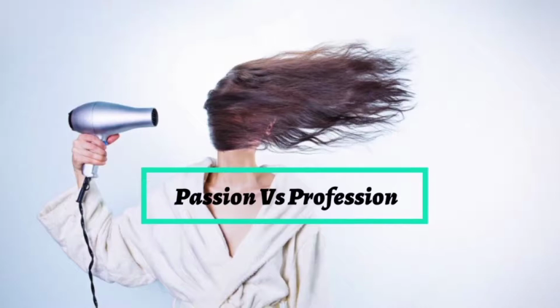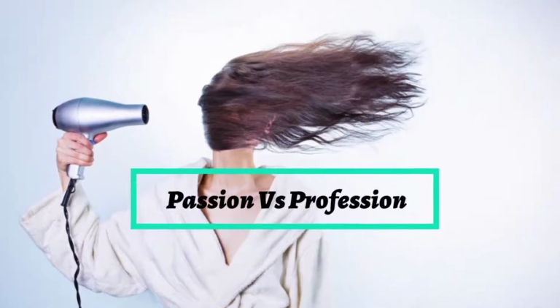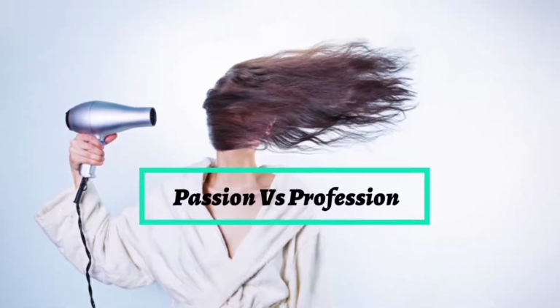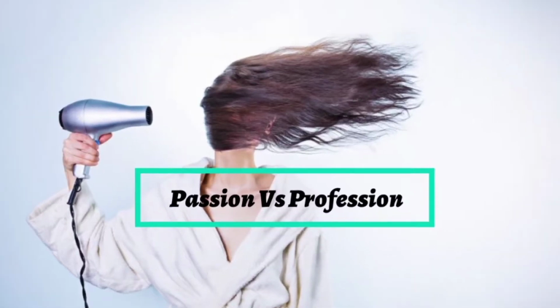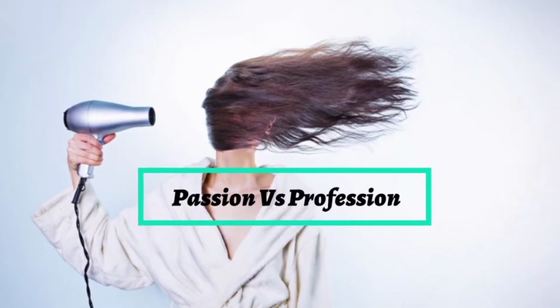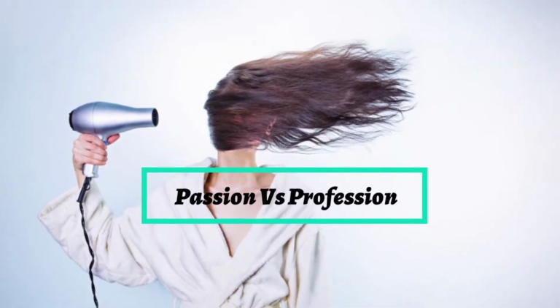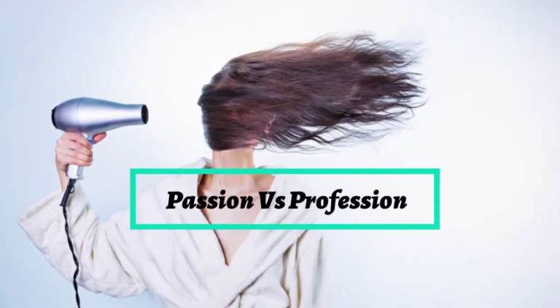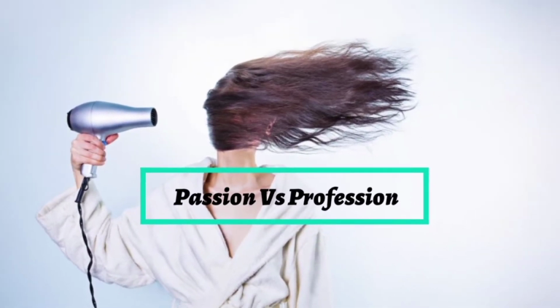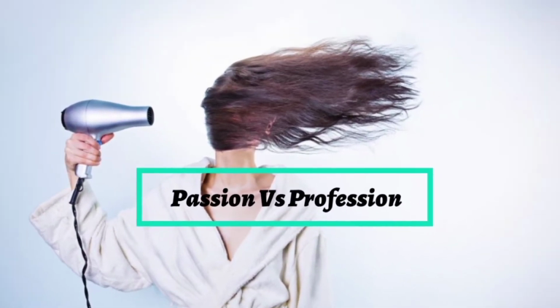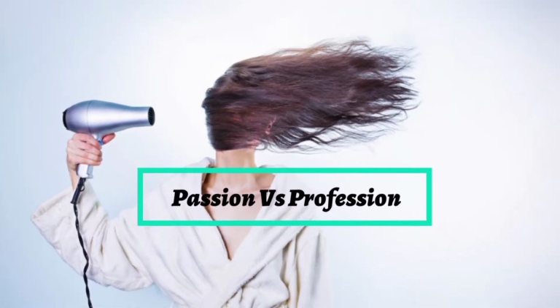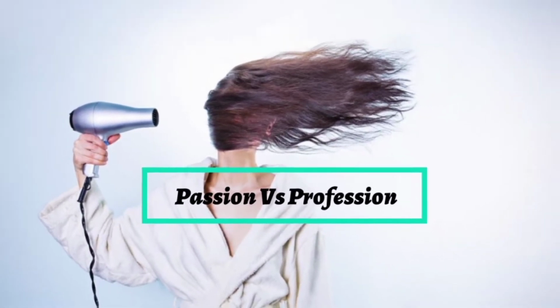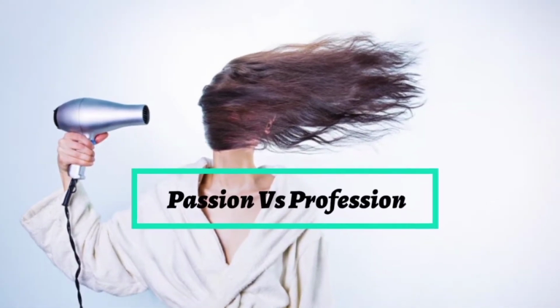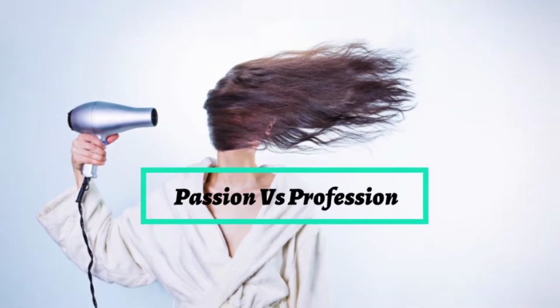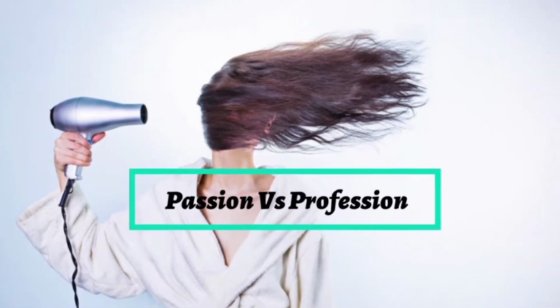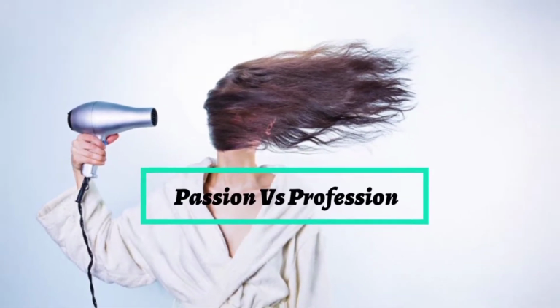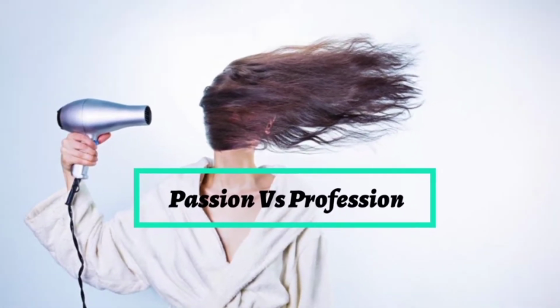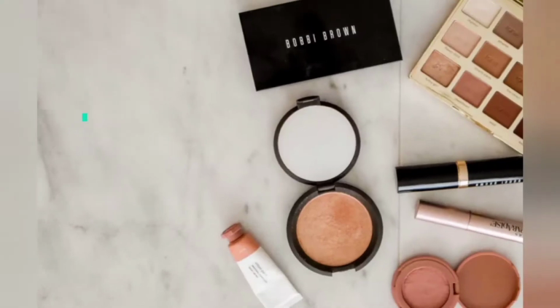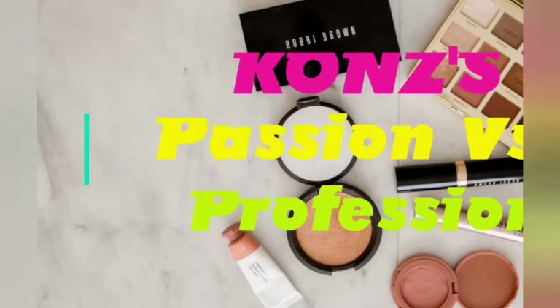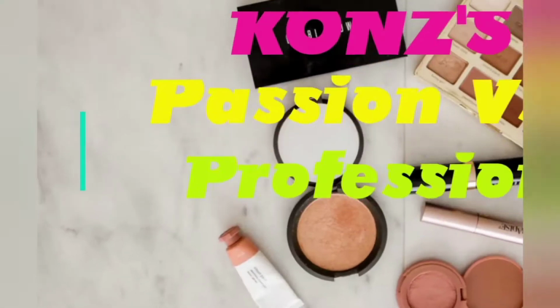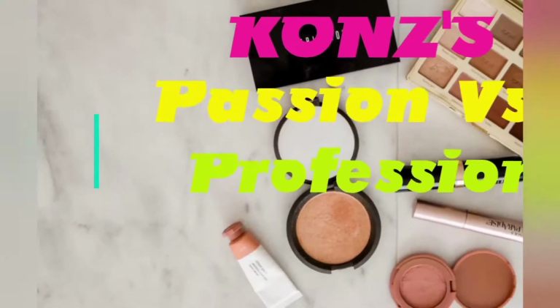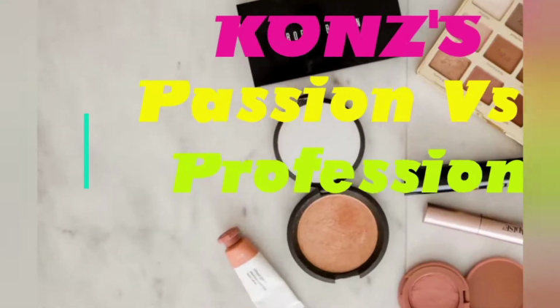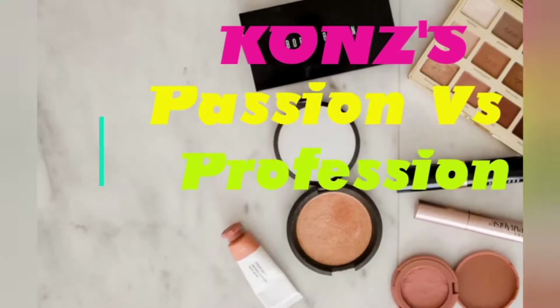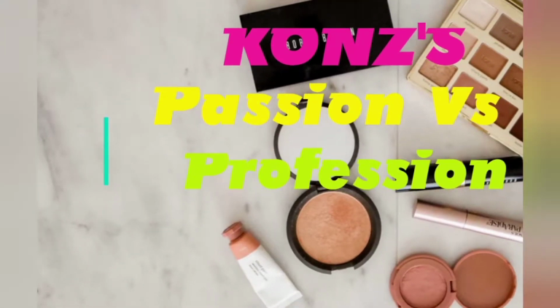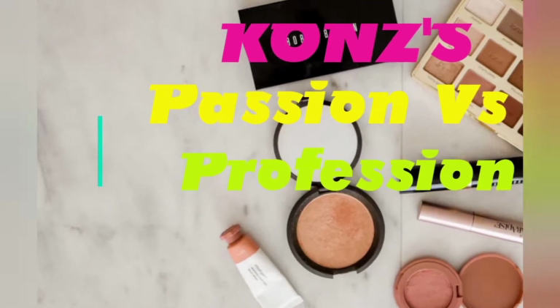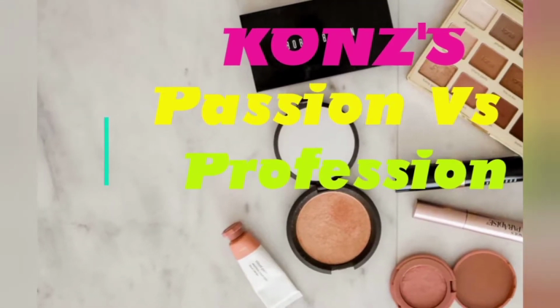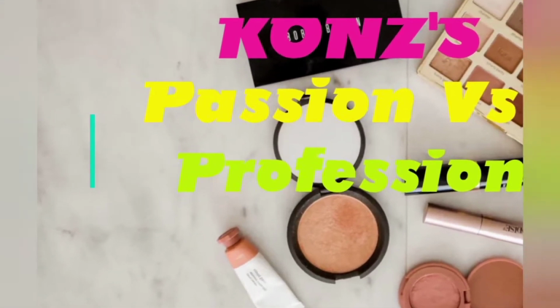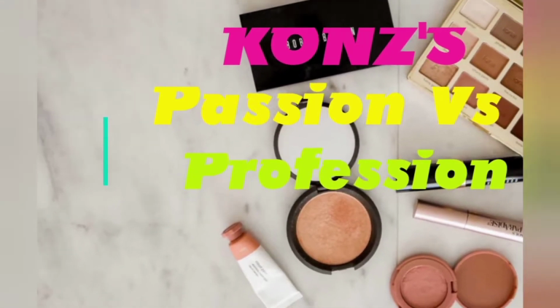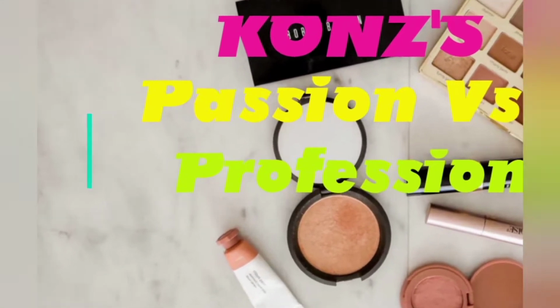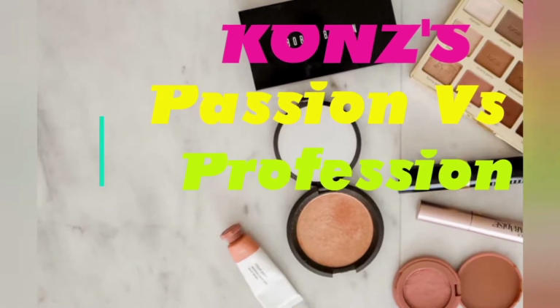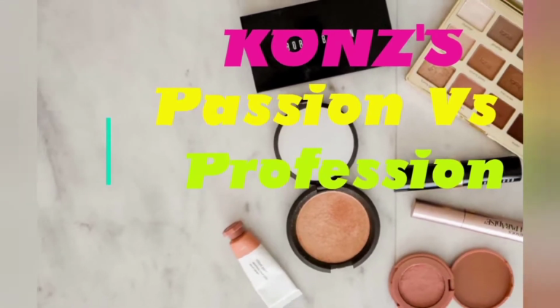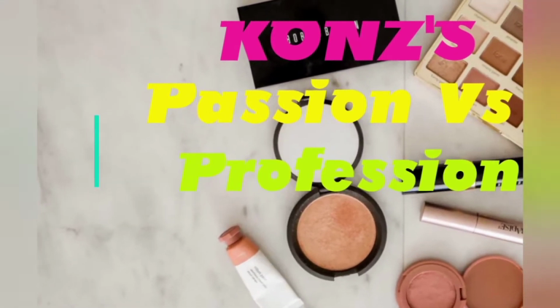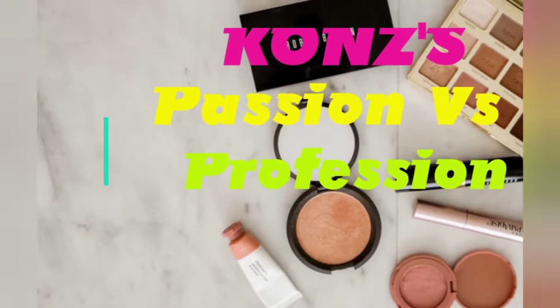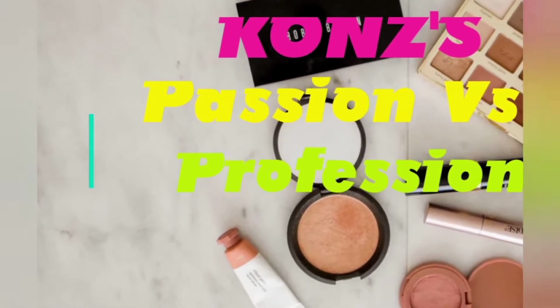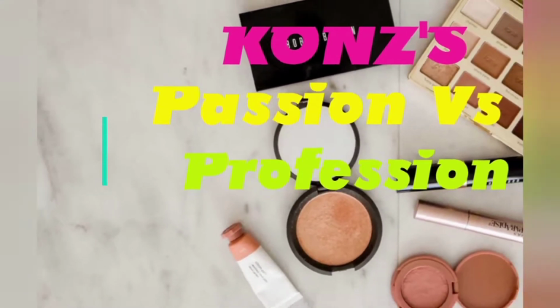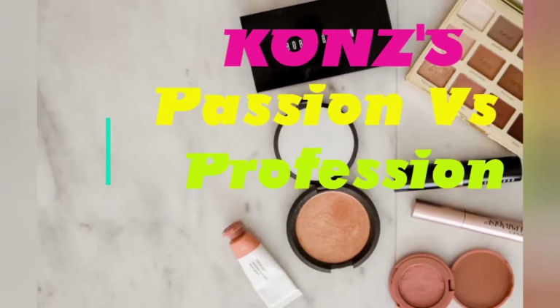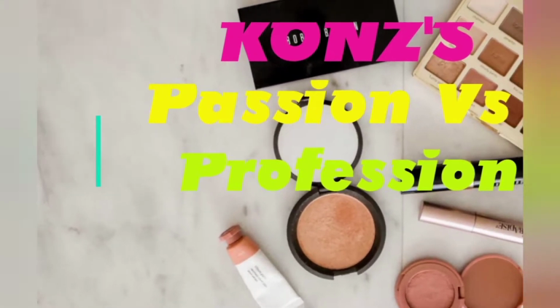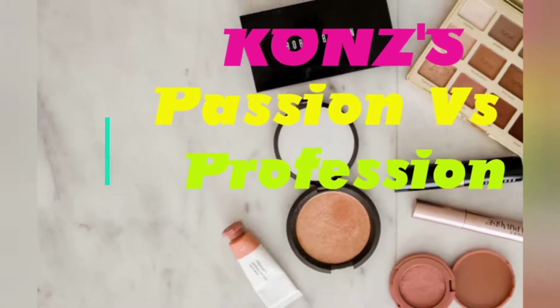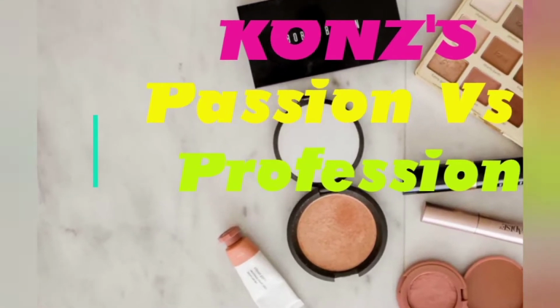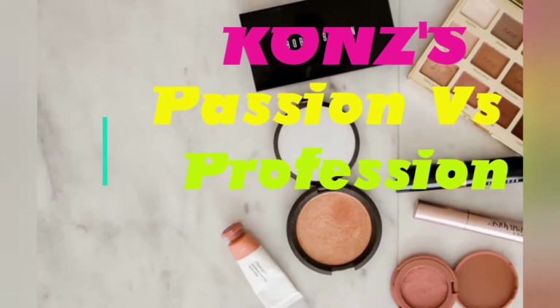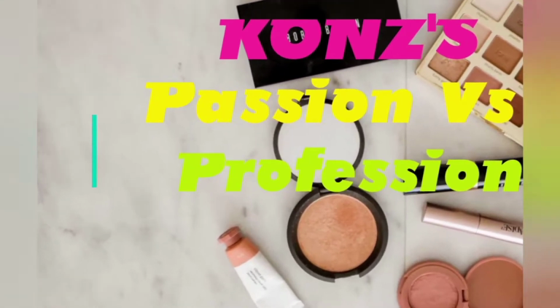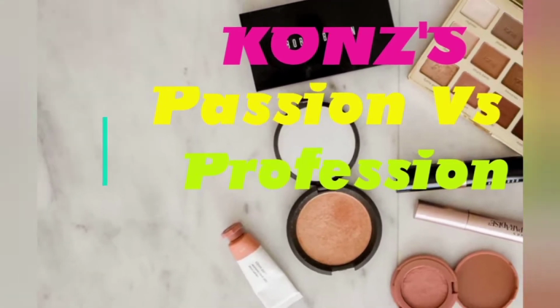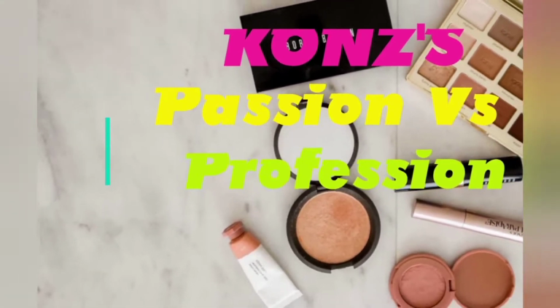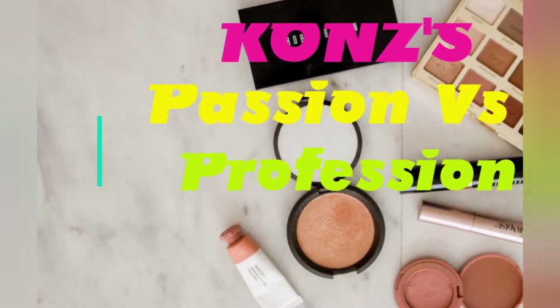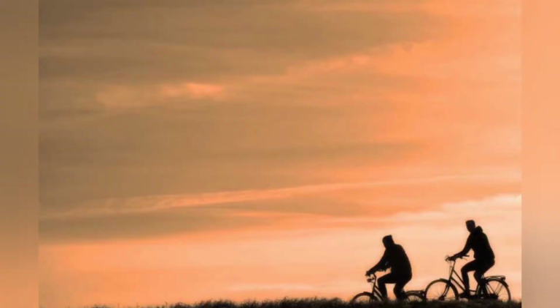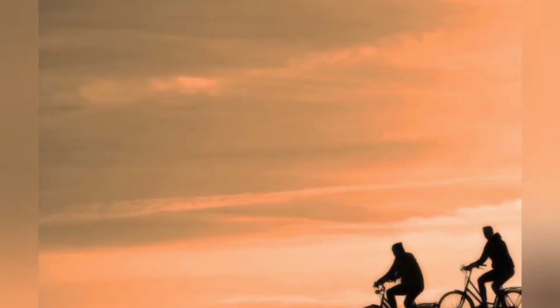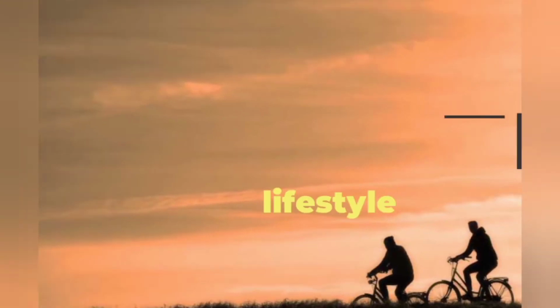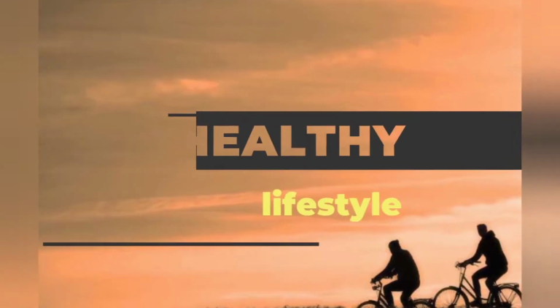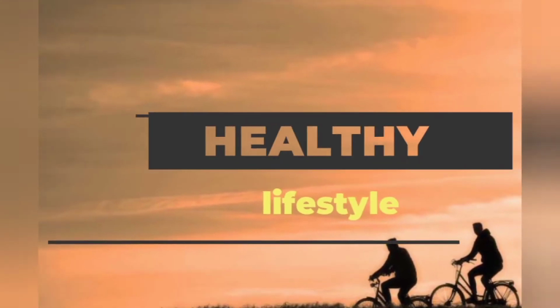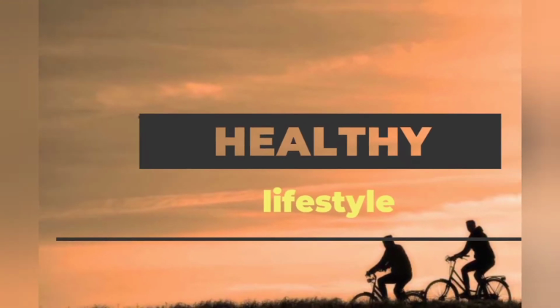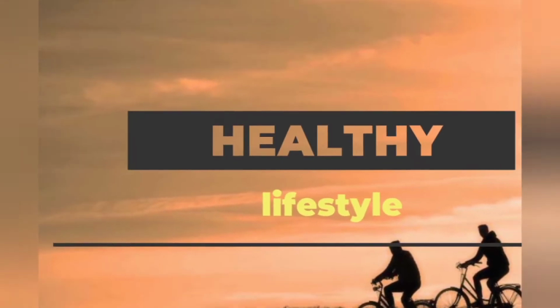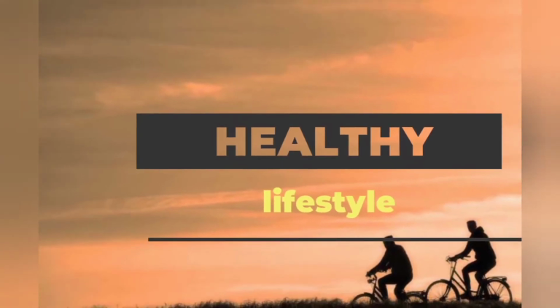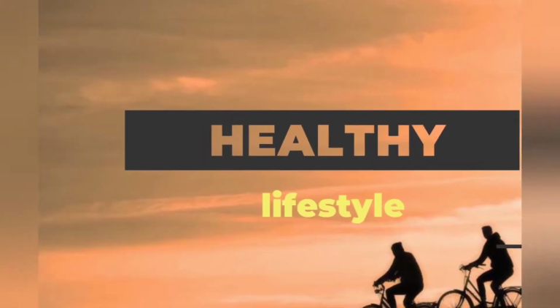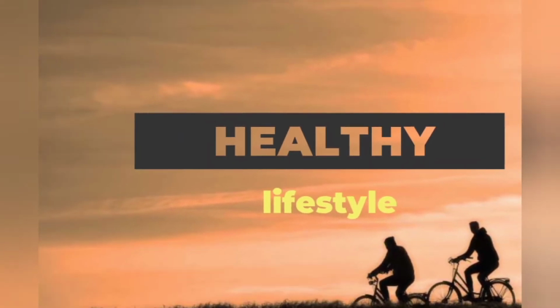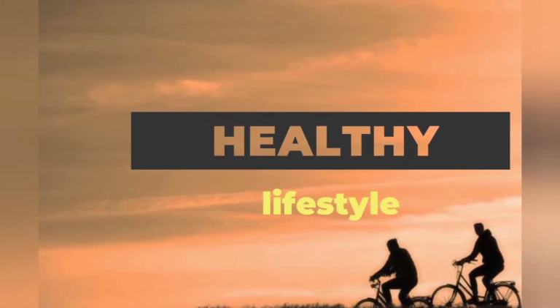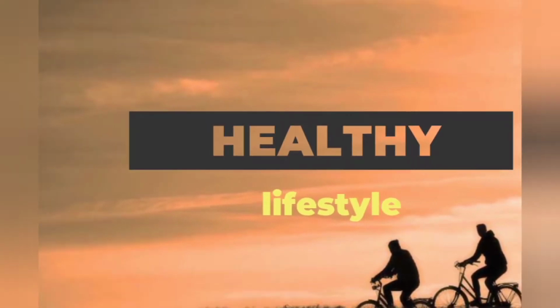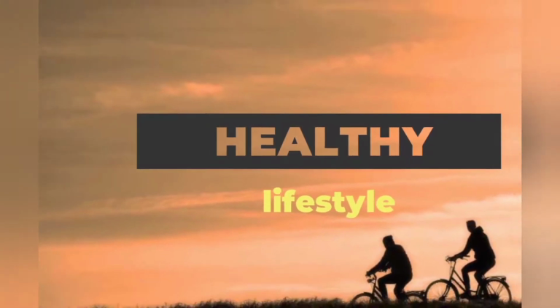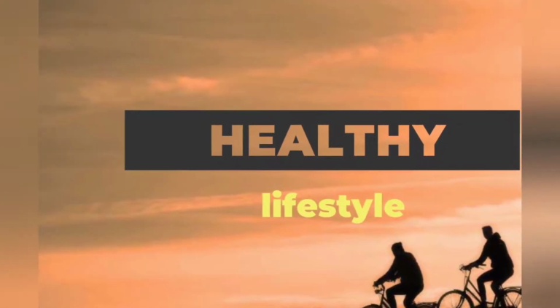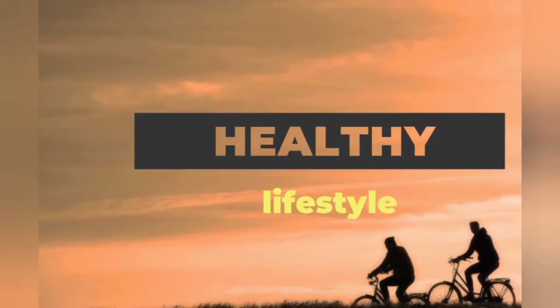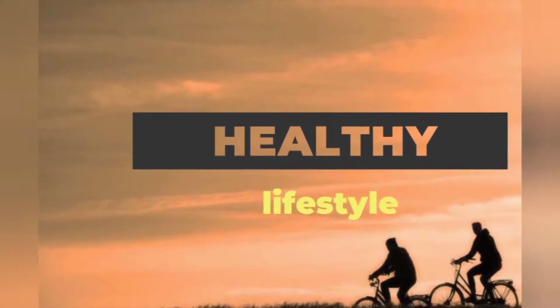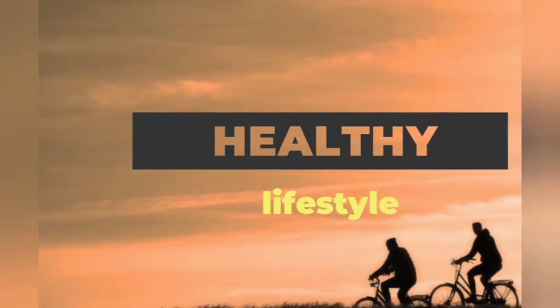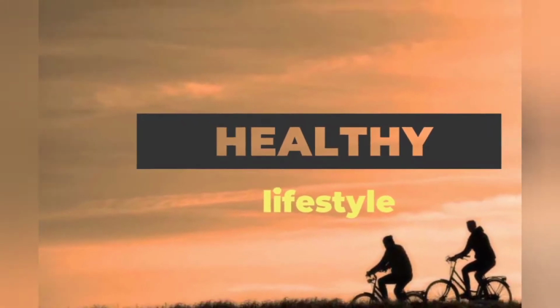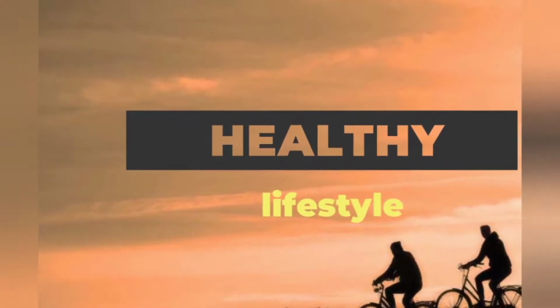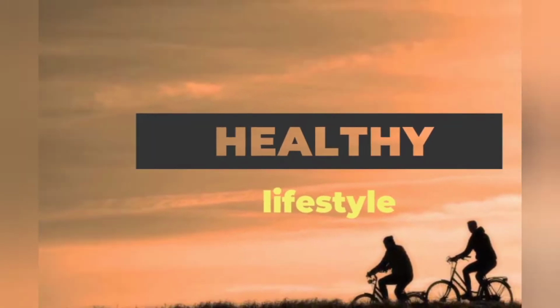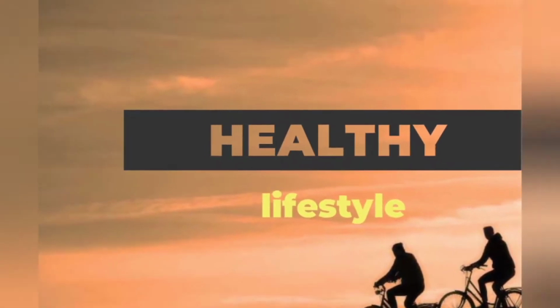Hi friends, how to gain a healthy weight without bad fat.